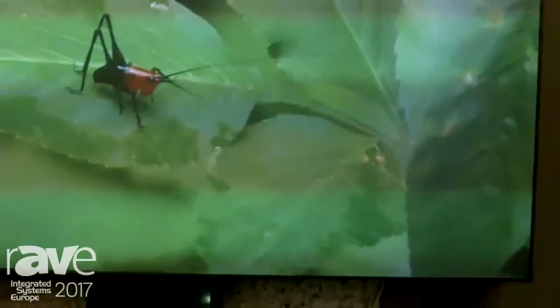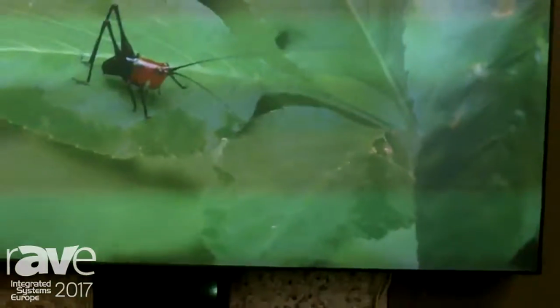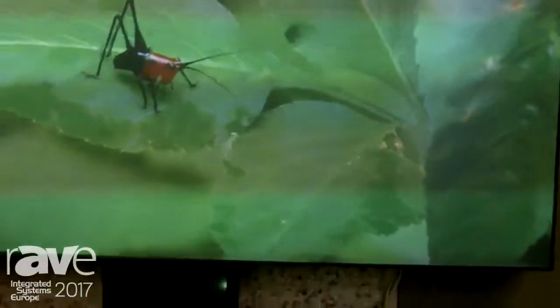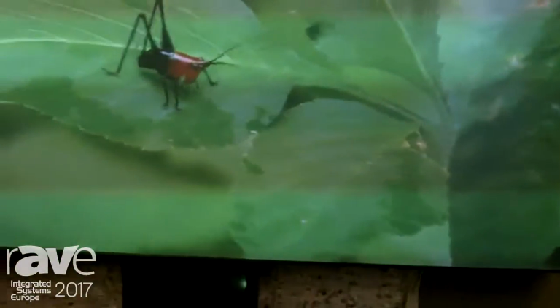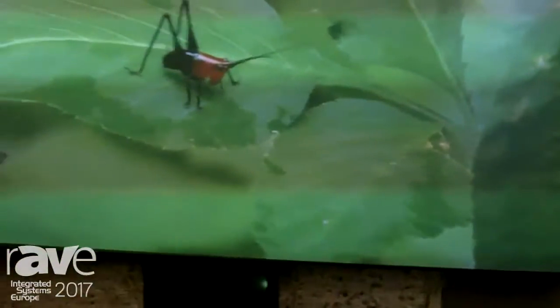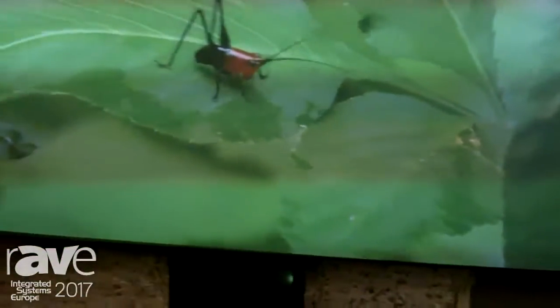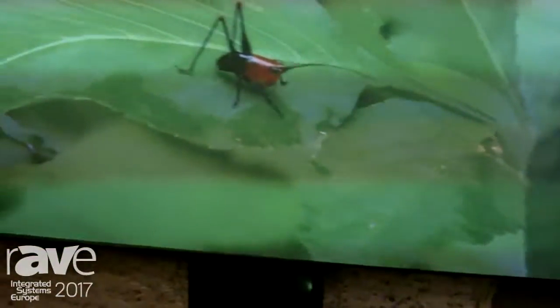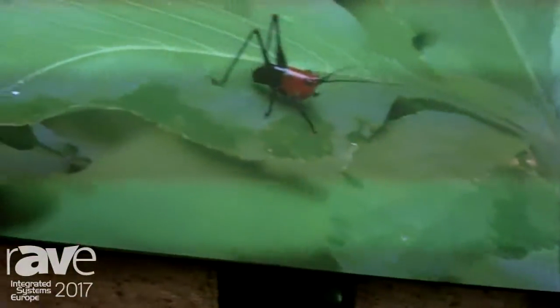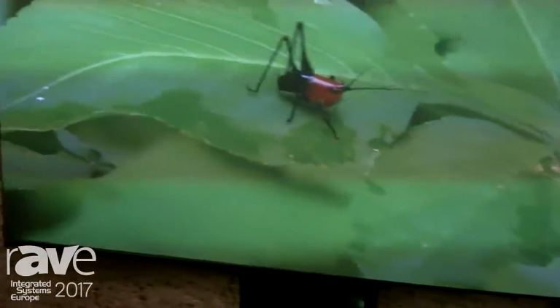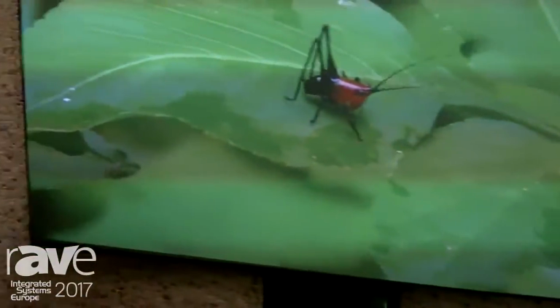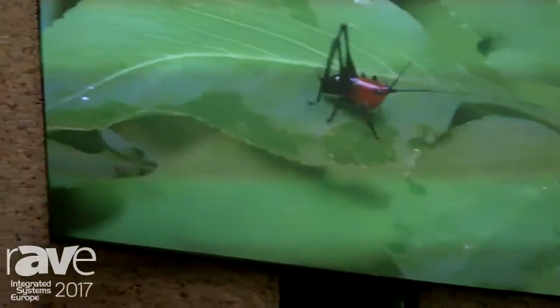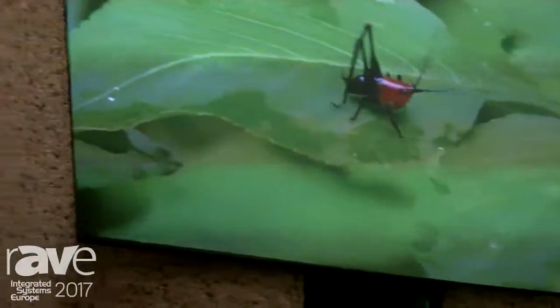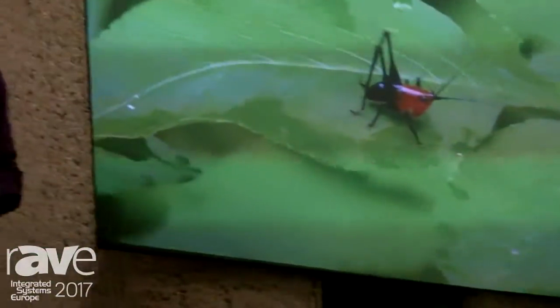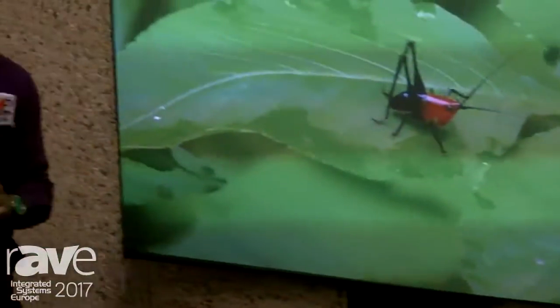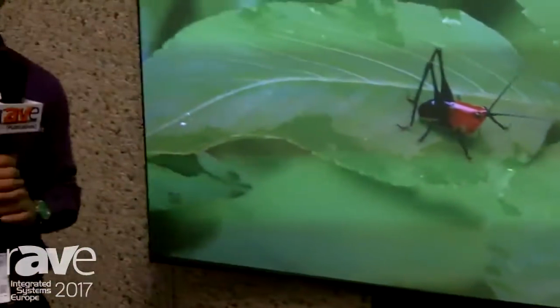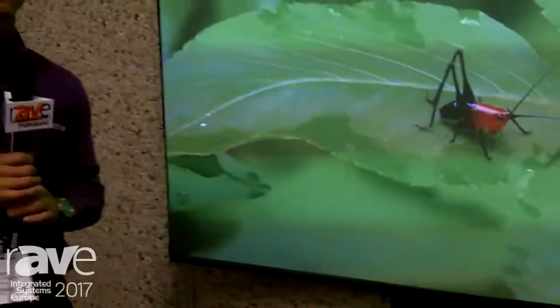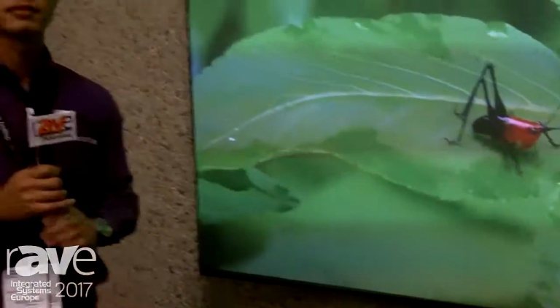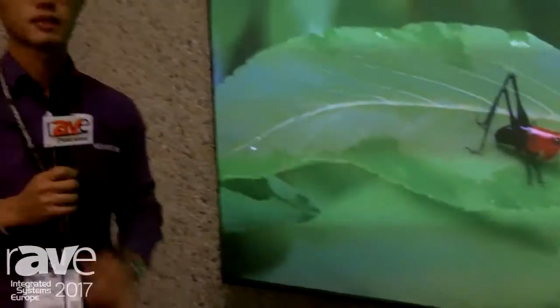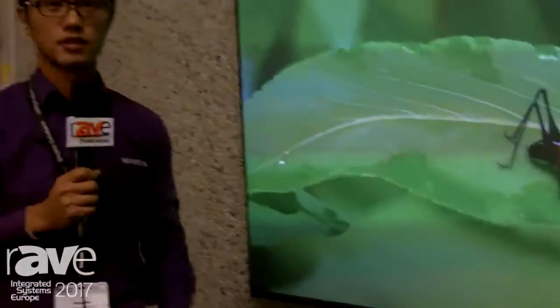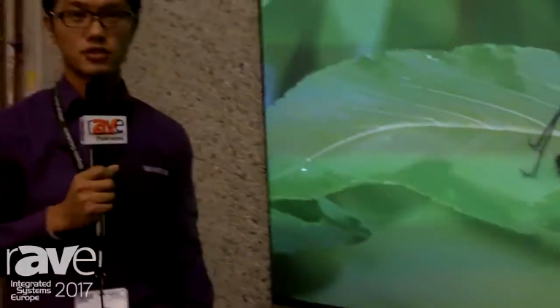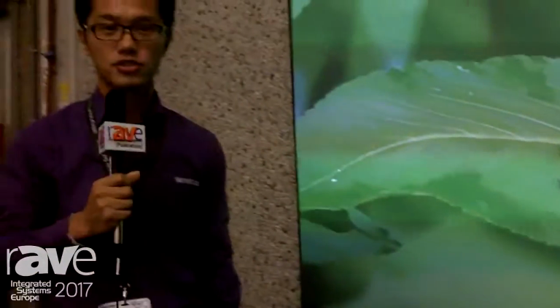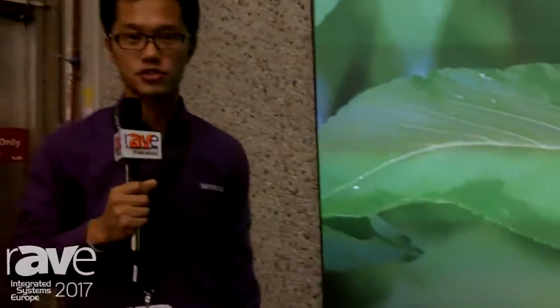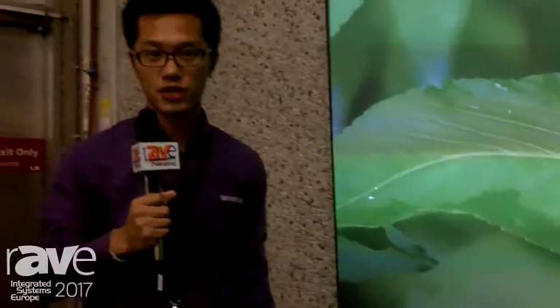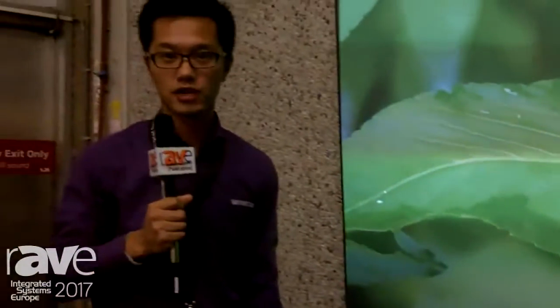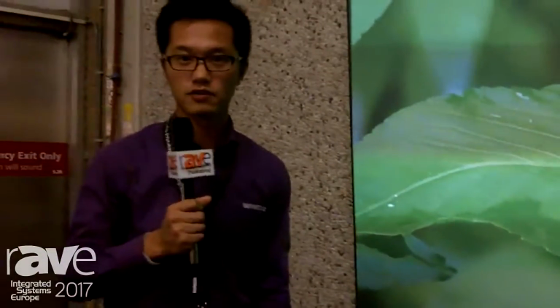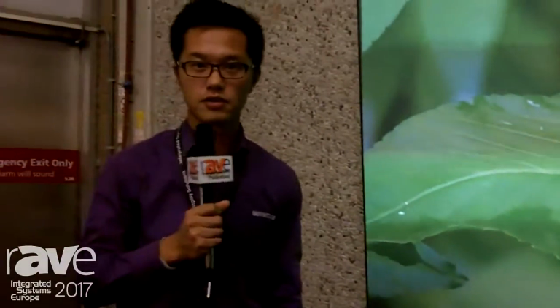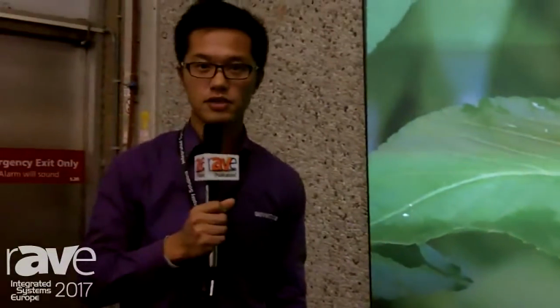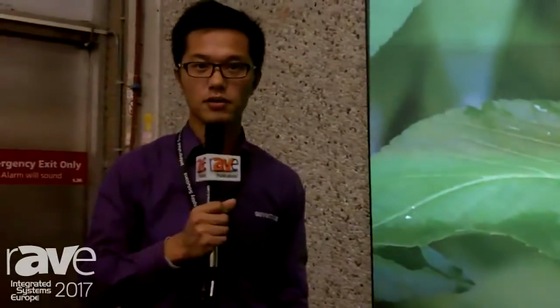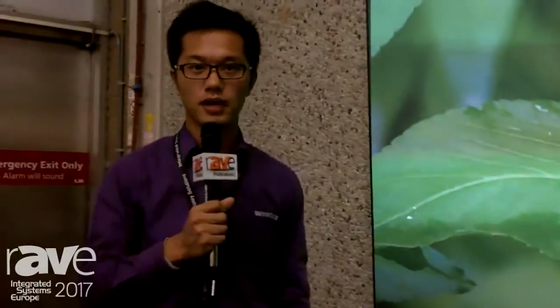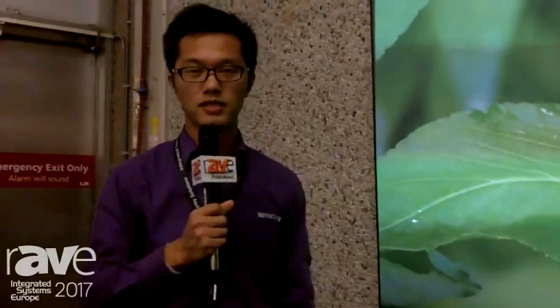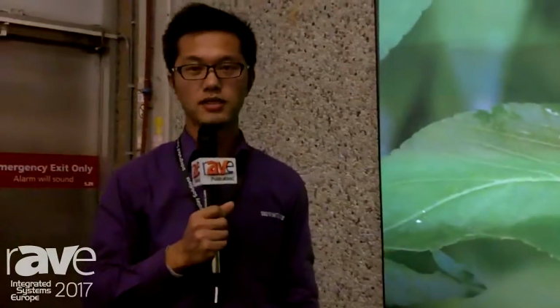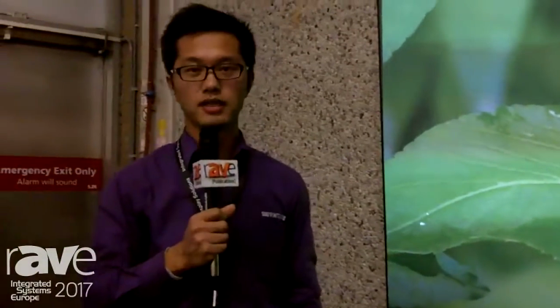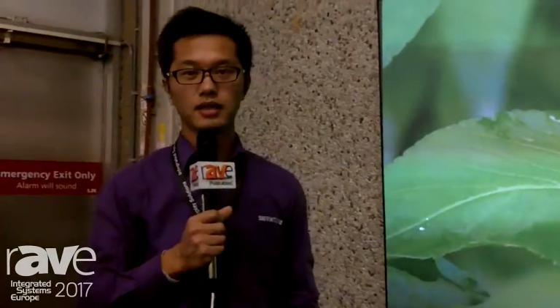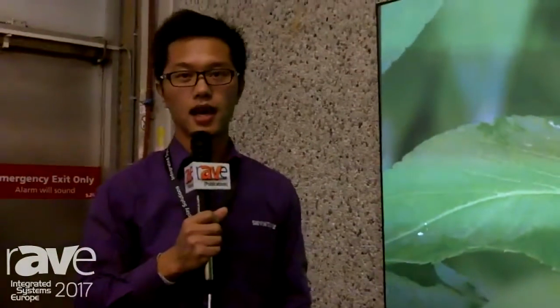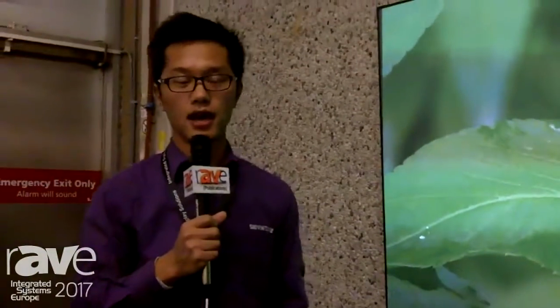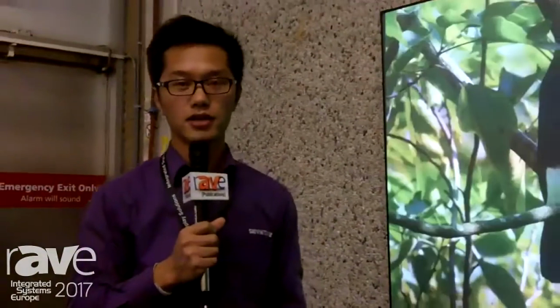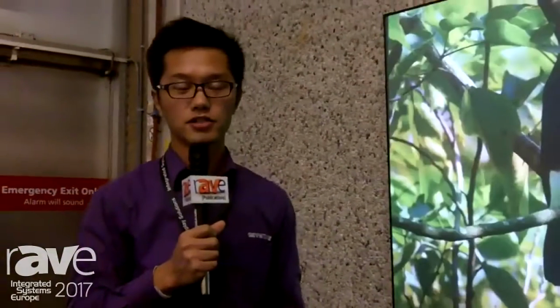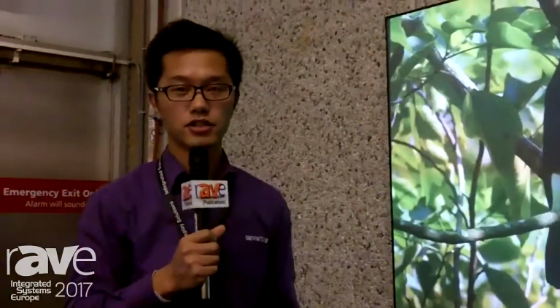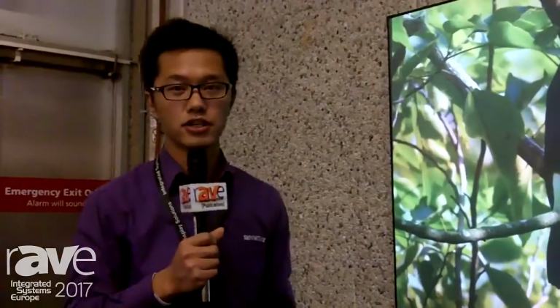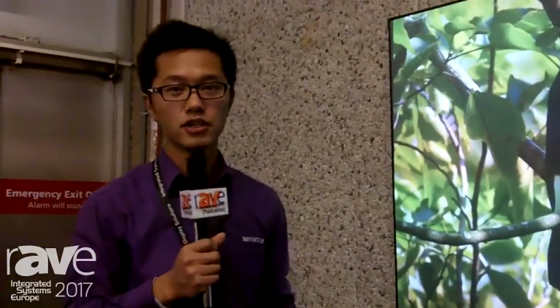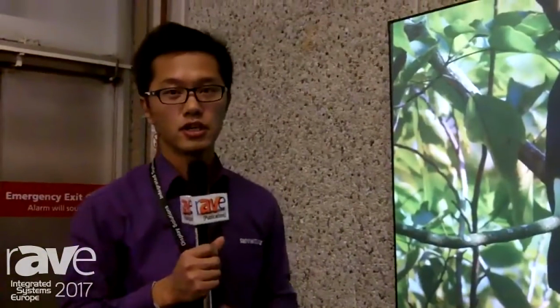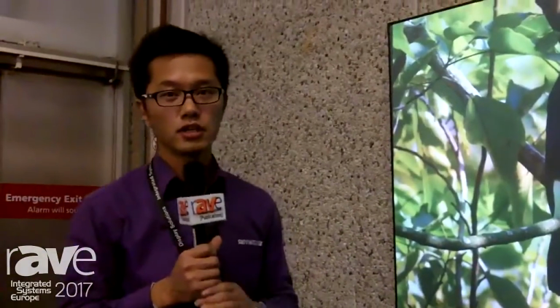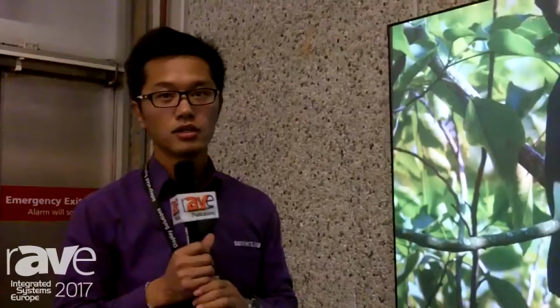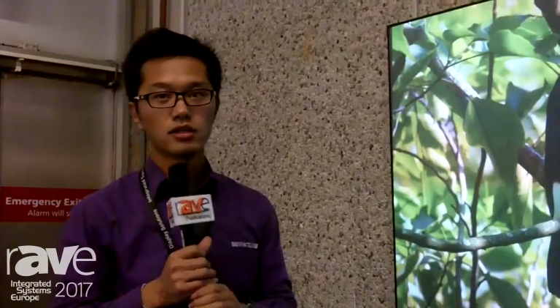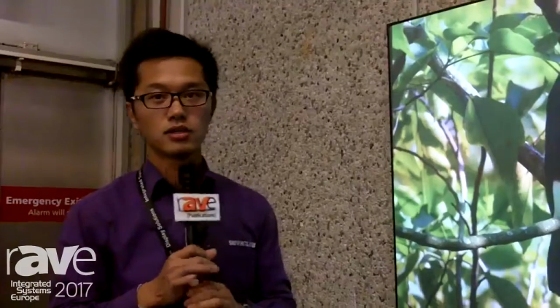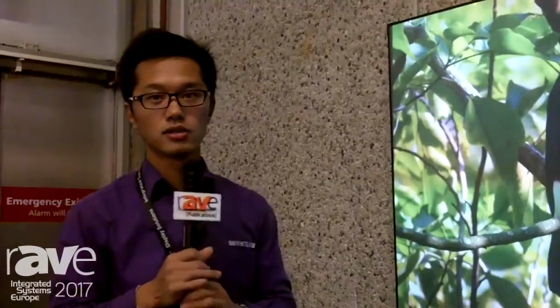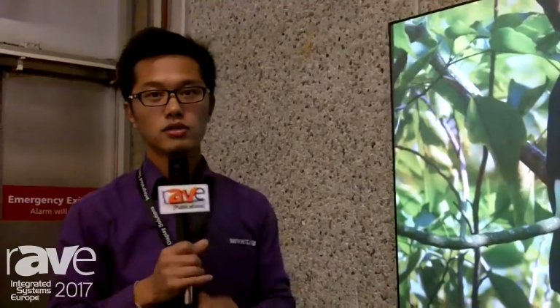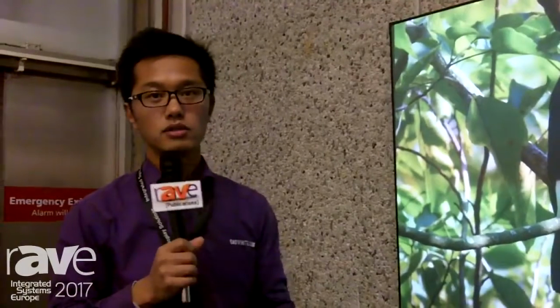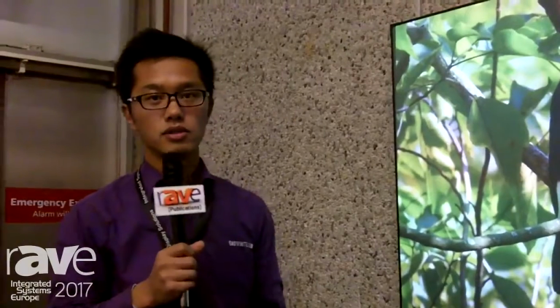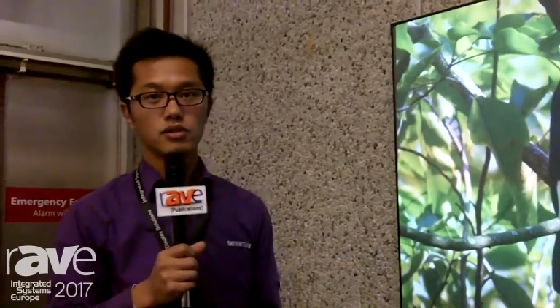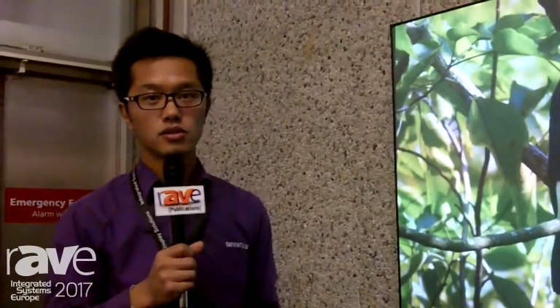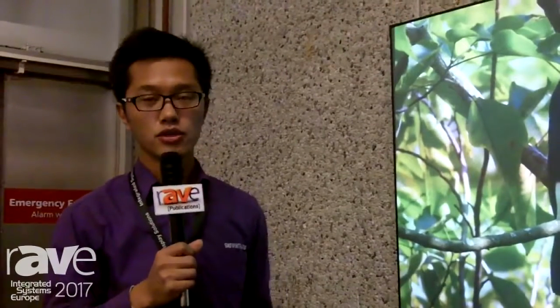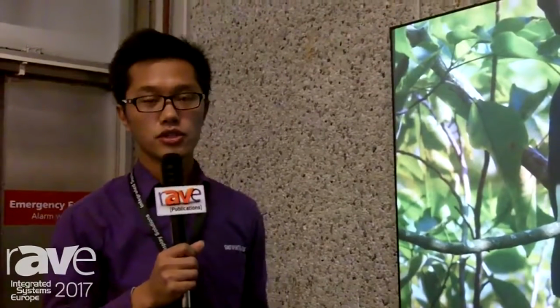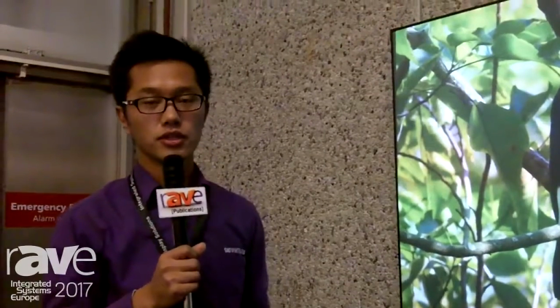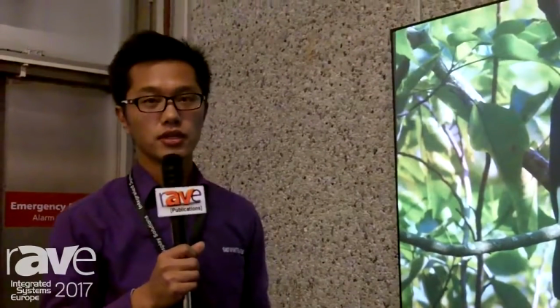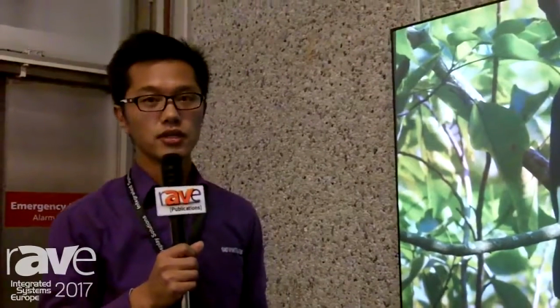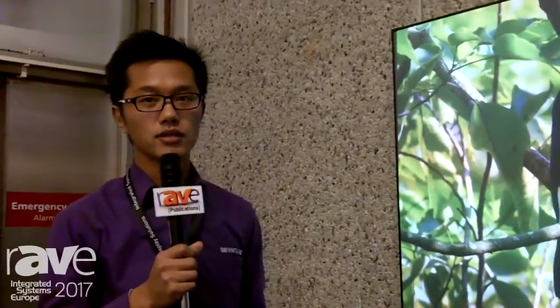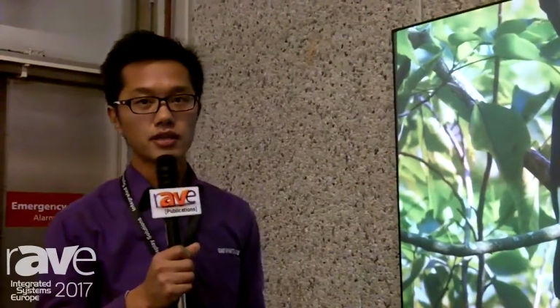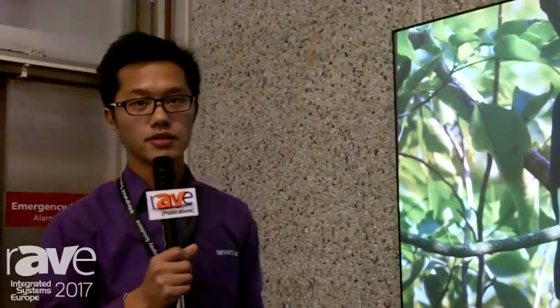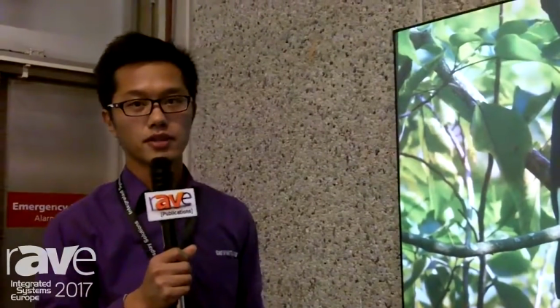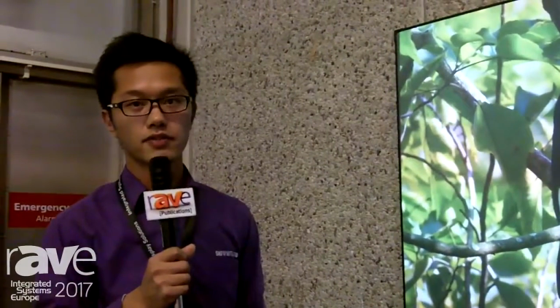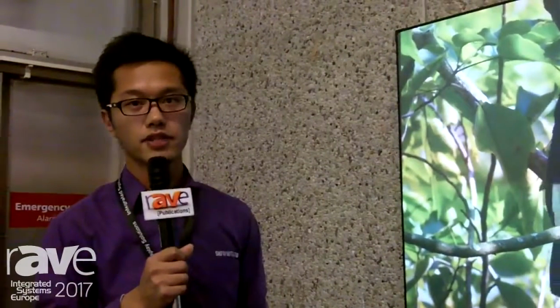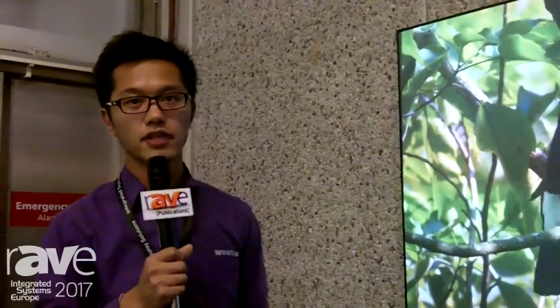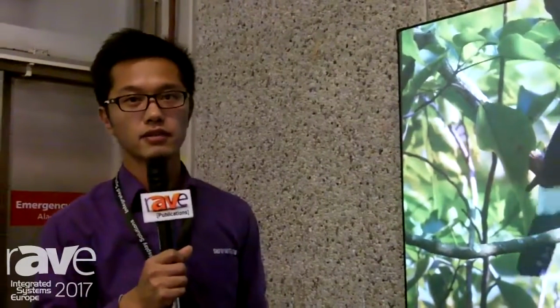Thank you. This is Jack of Snow White at IAC 2017.